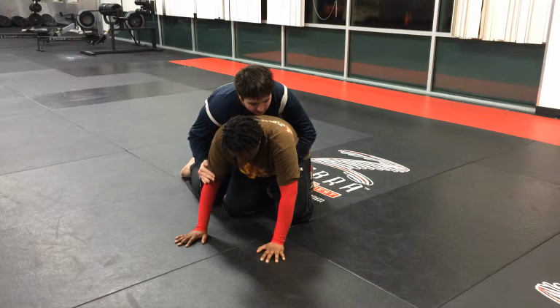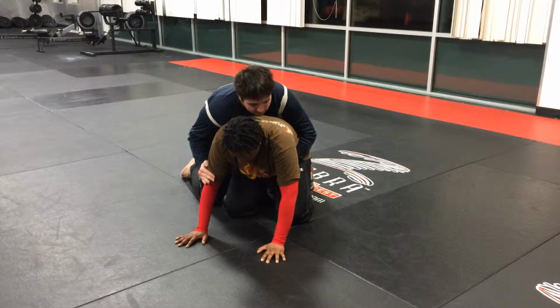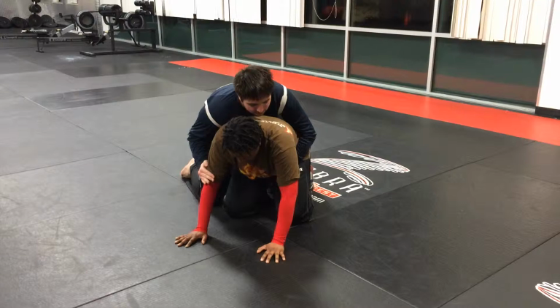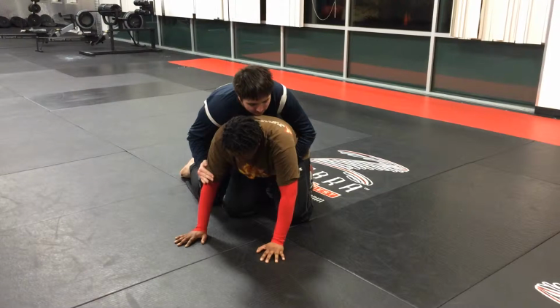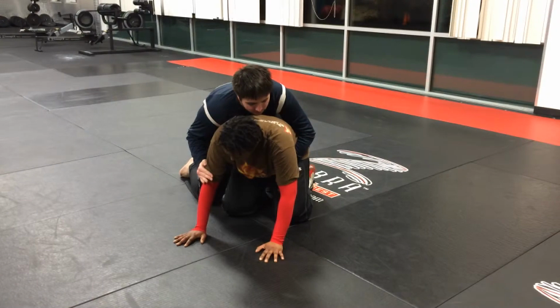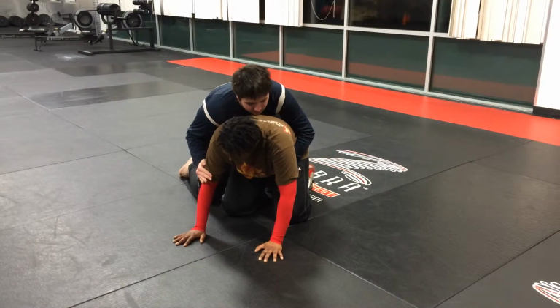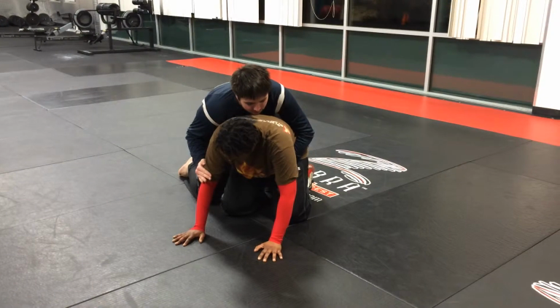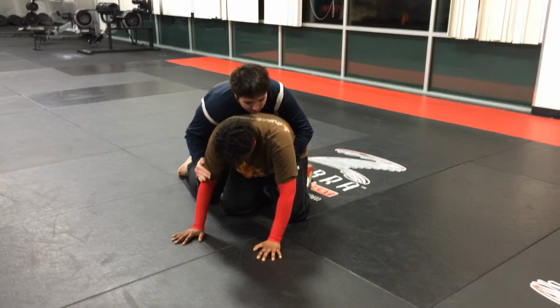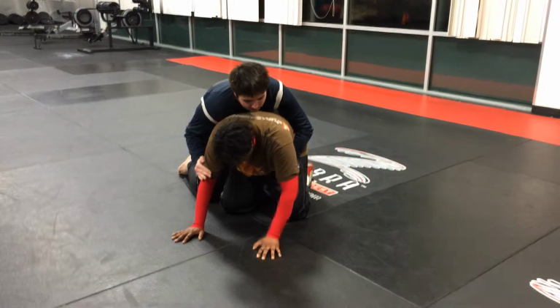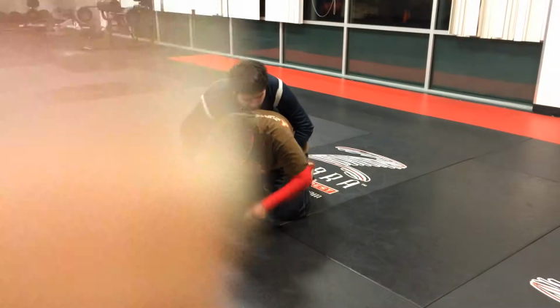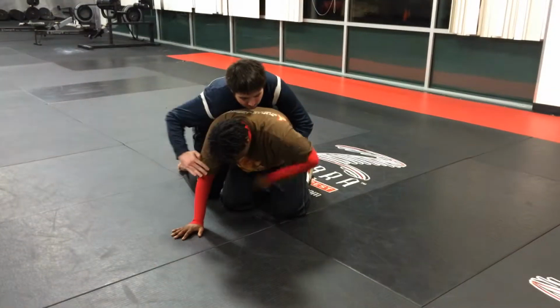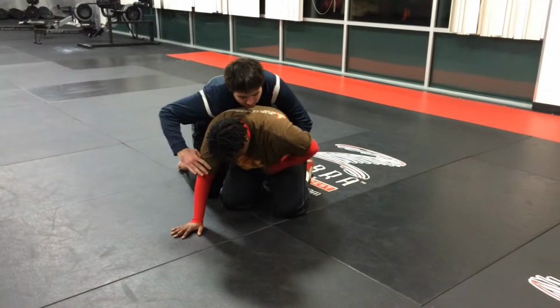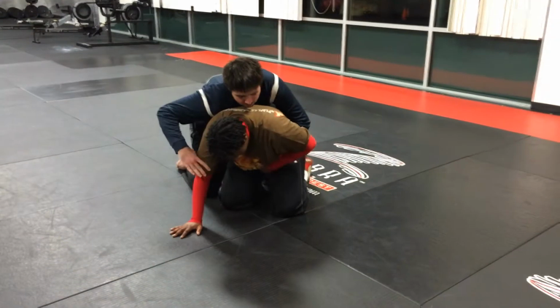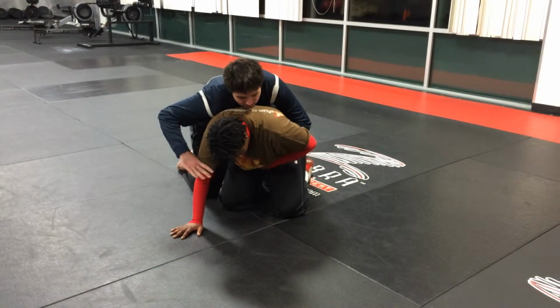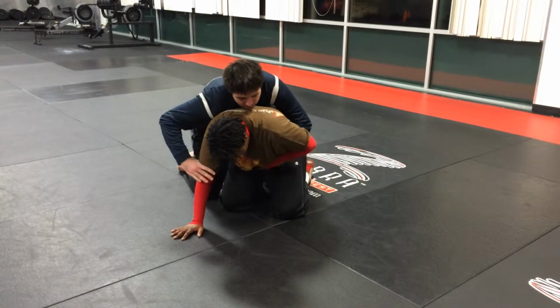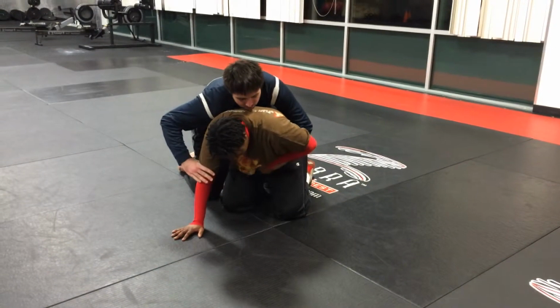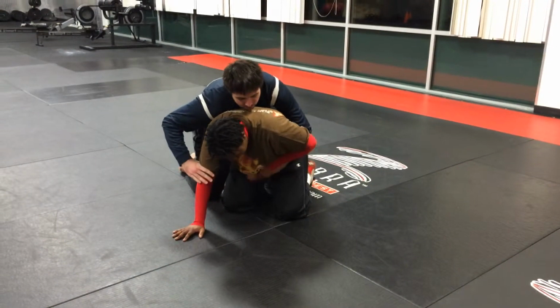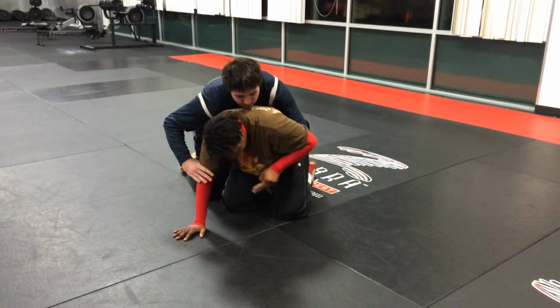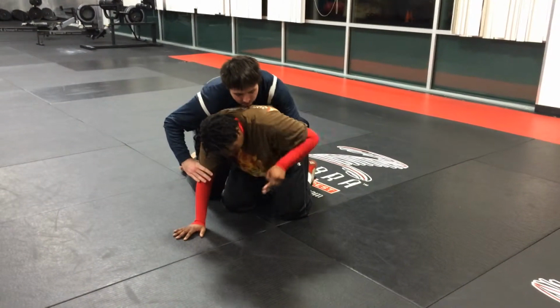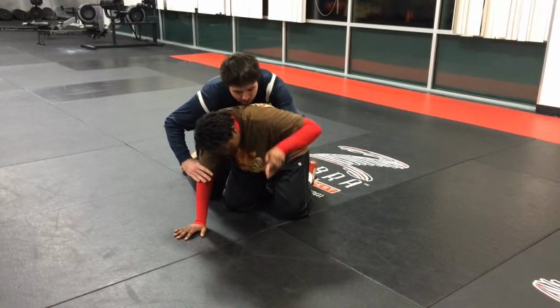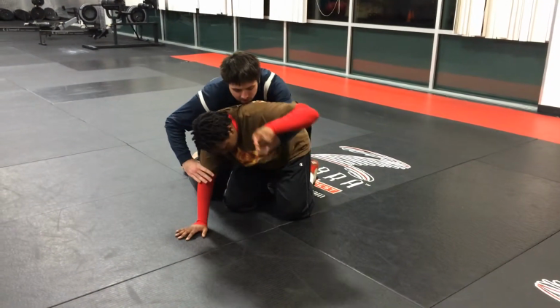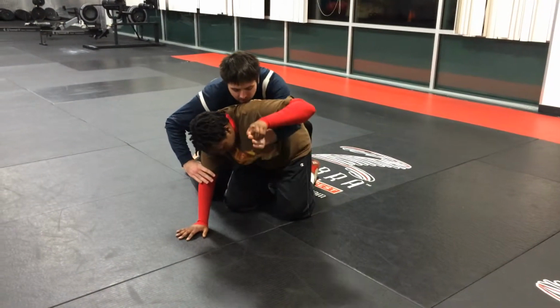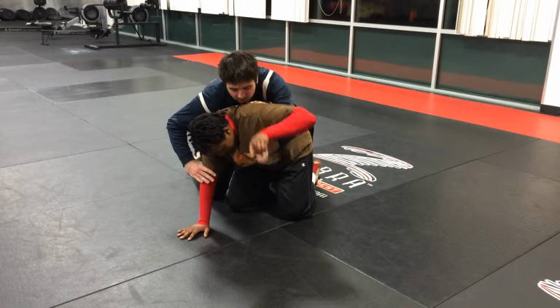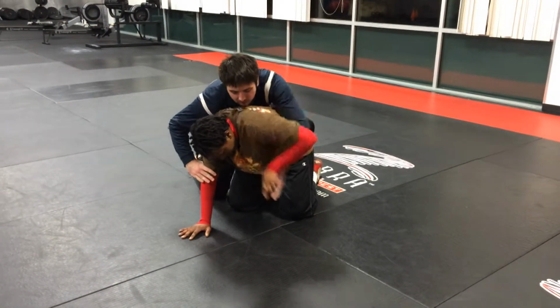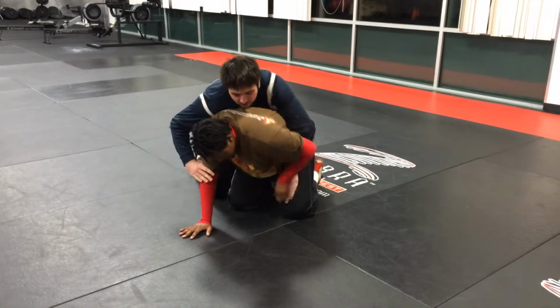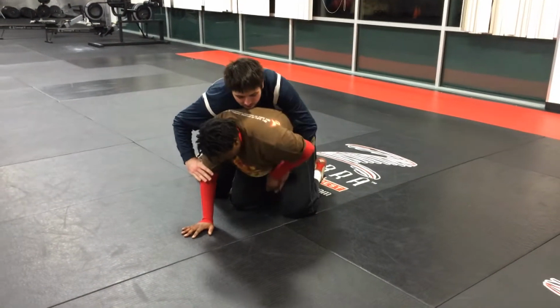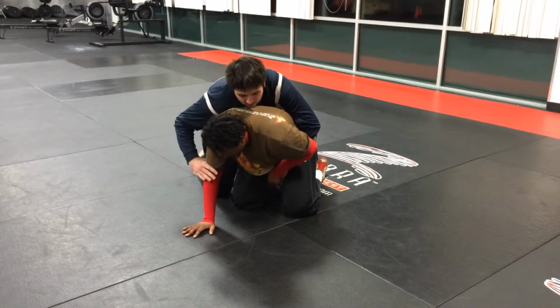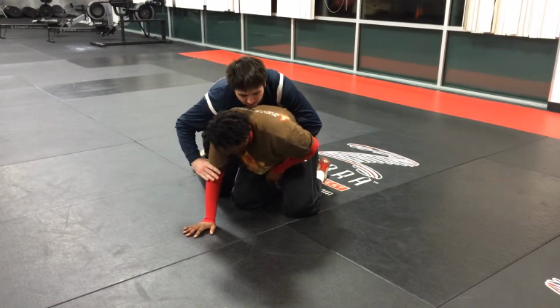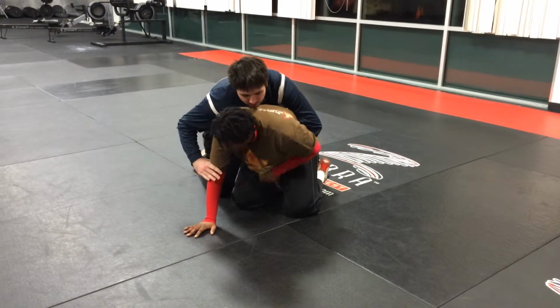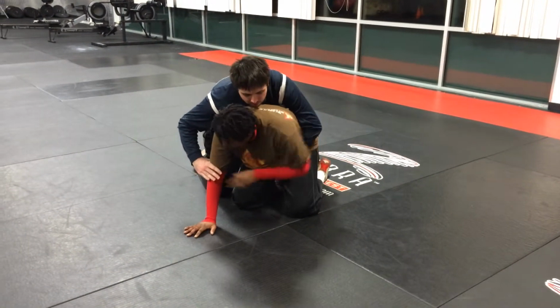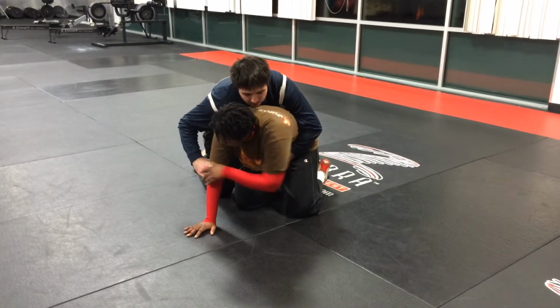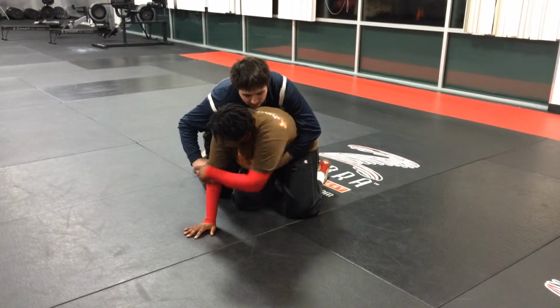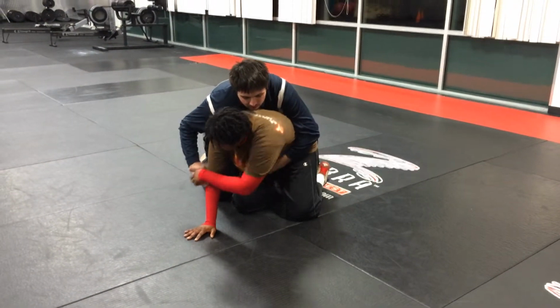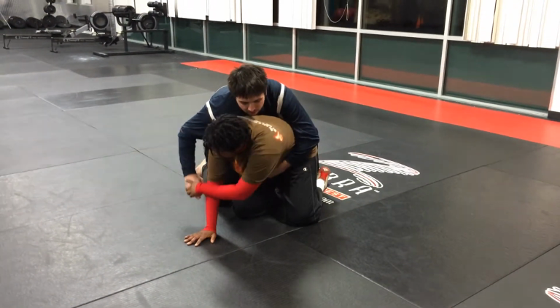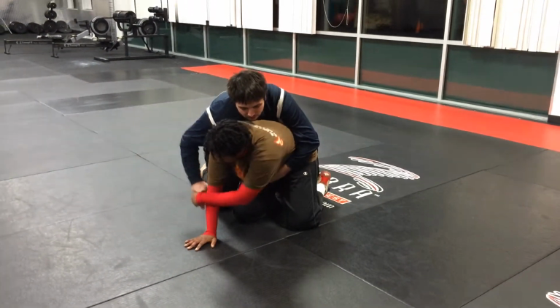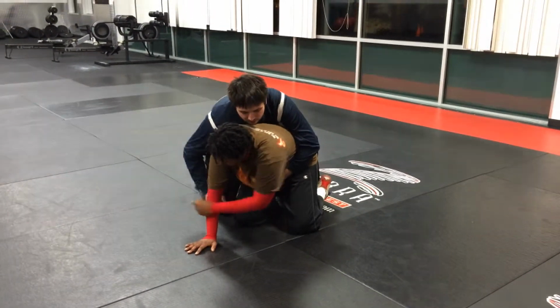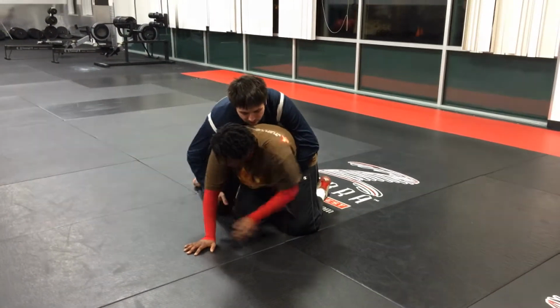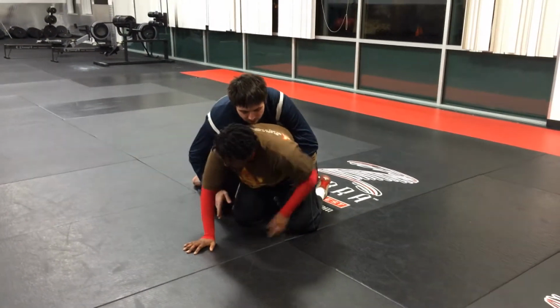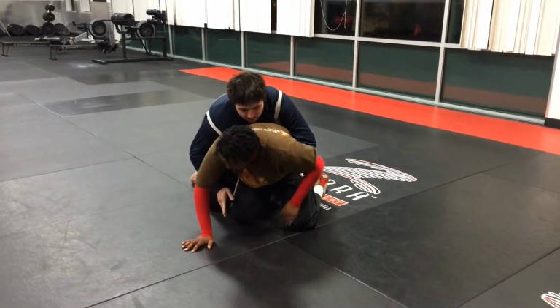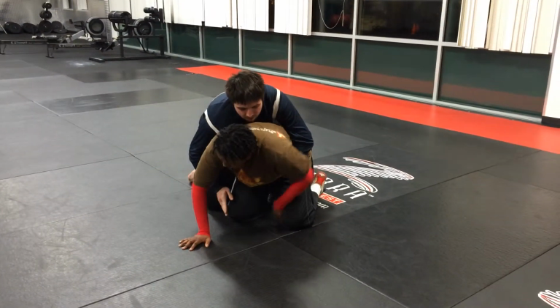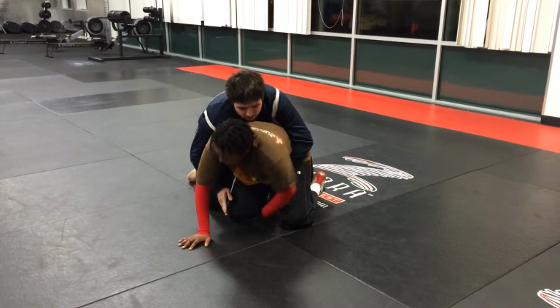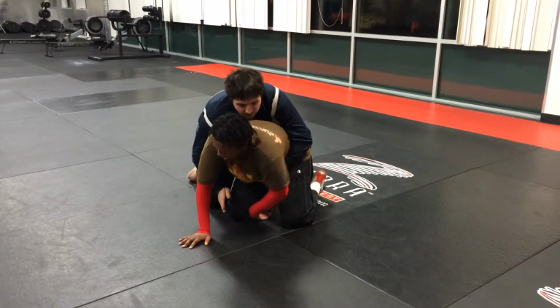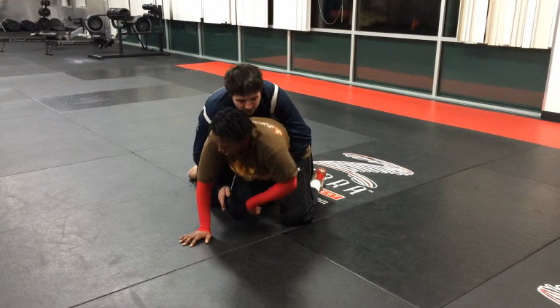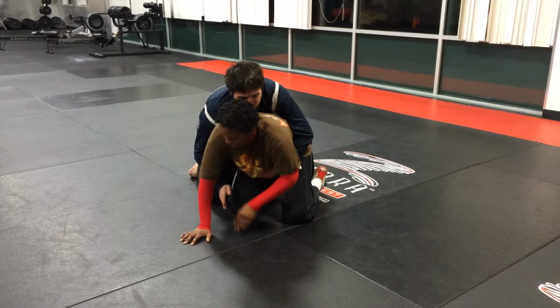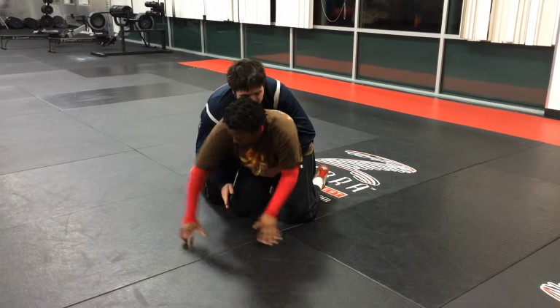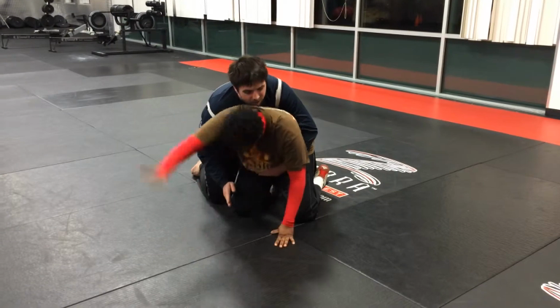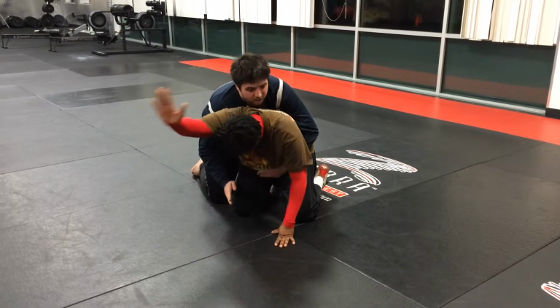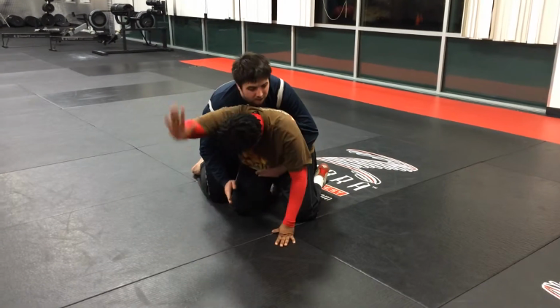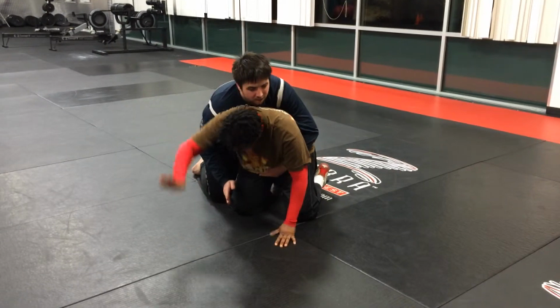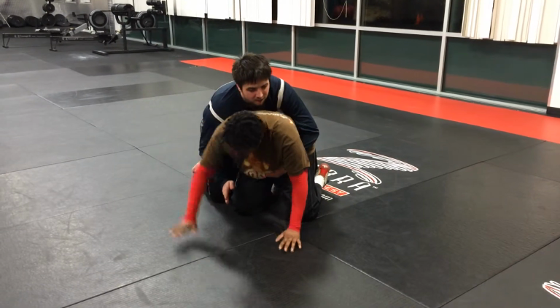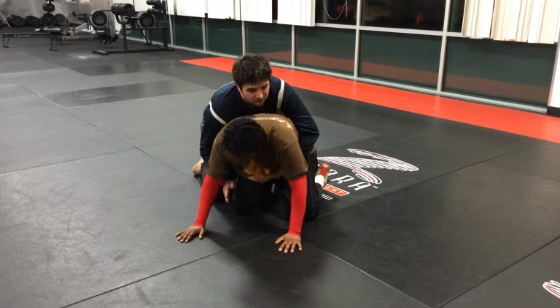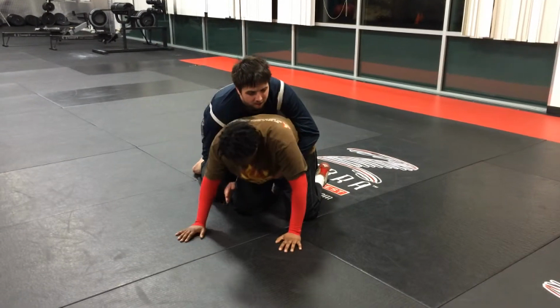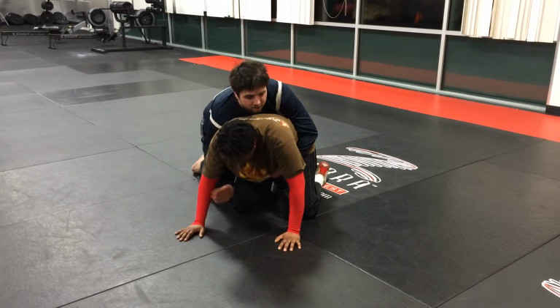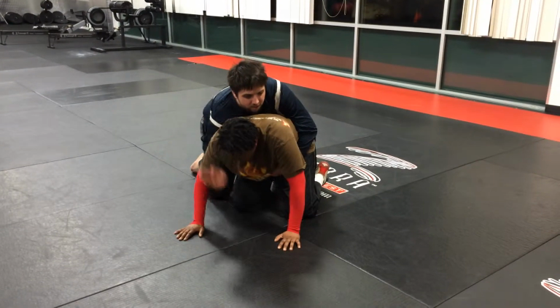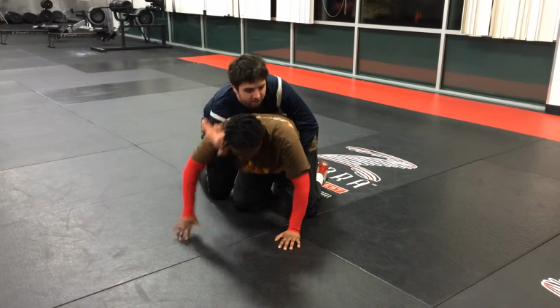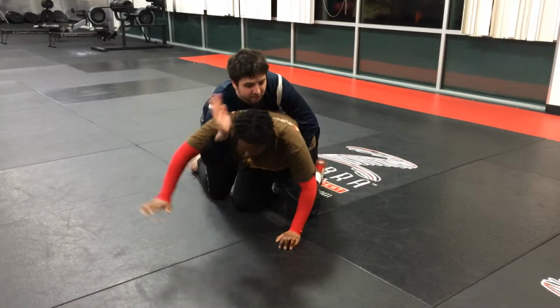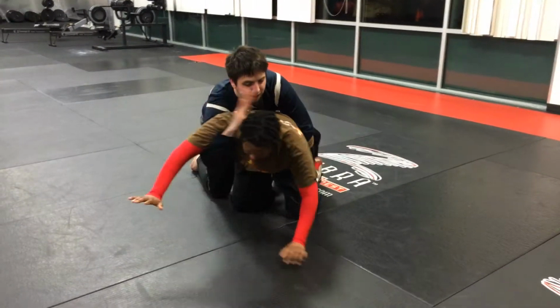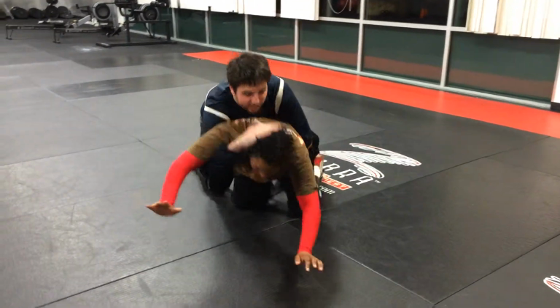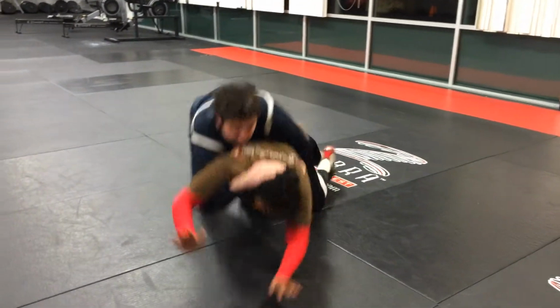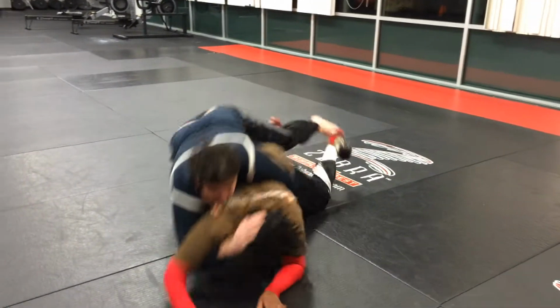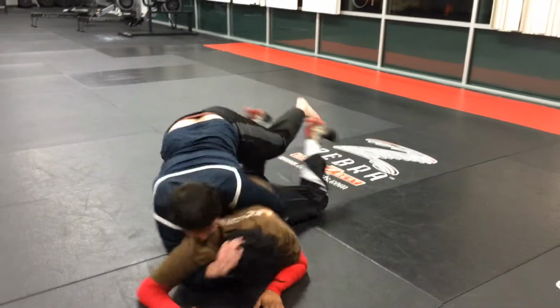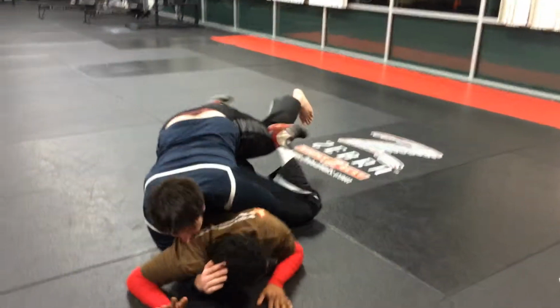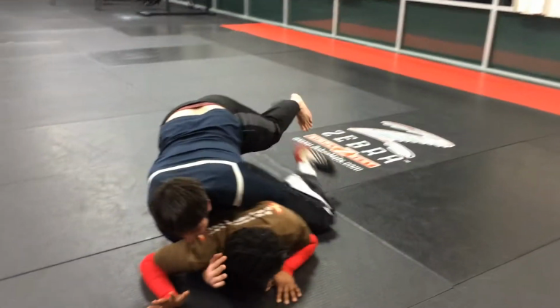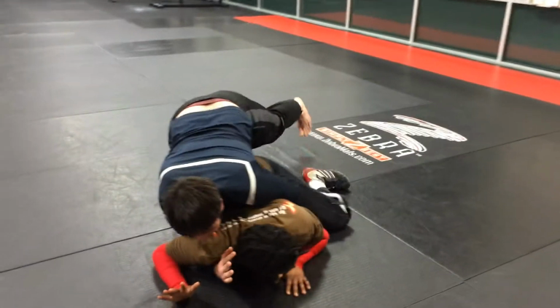Cover me this way. What you're going to do is take this hand, hit that leg, take this hand, and kick my arm out. Boom.